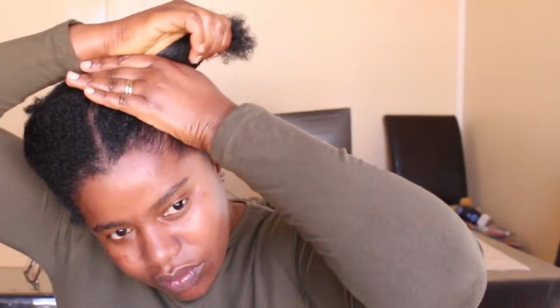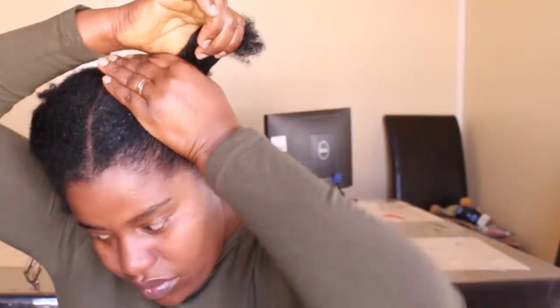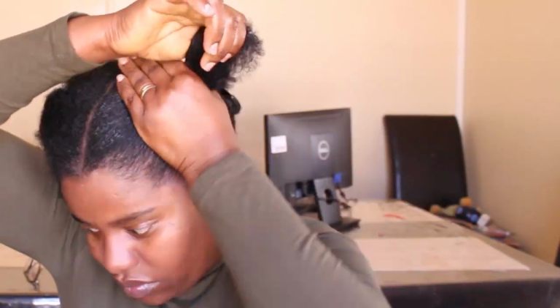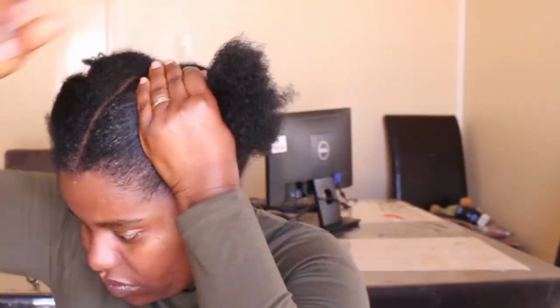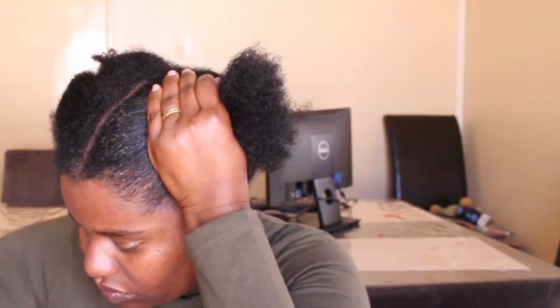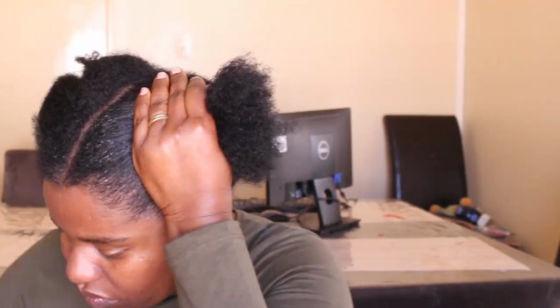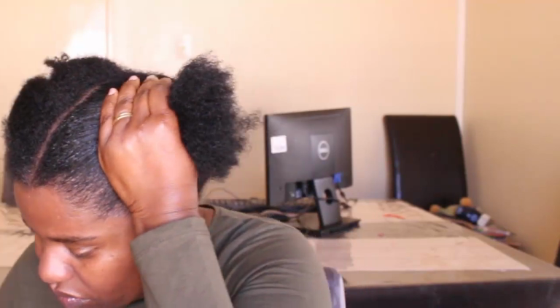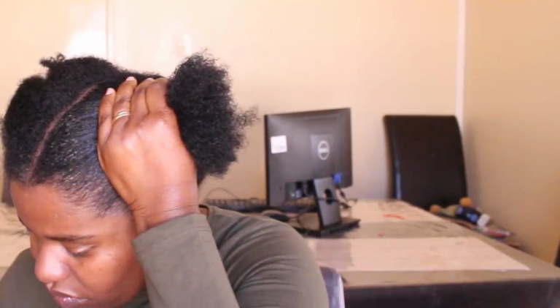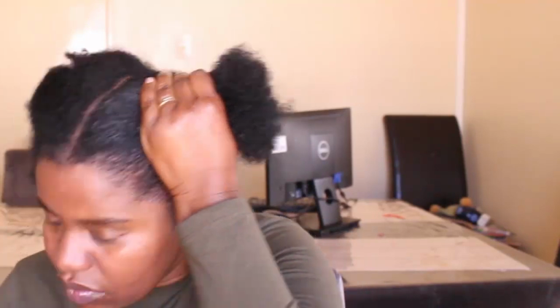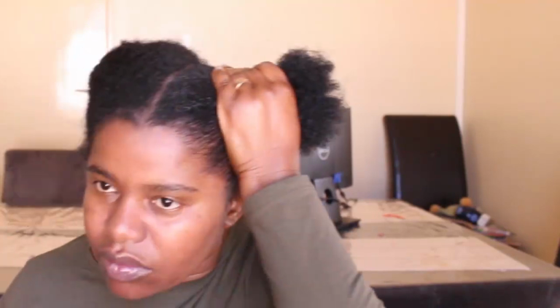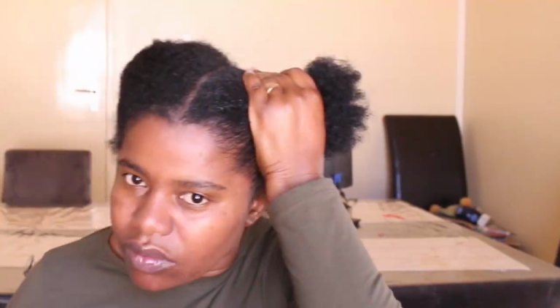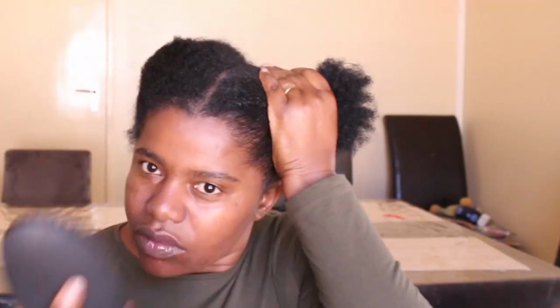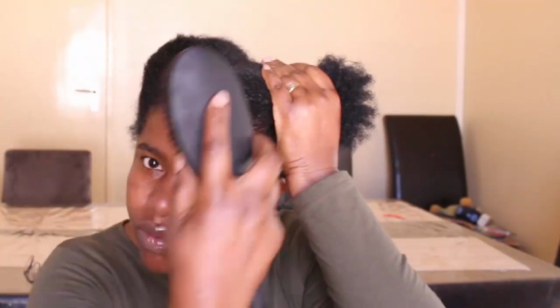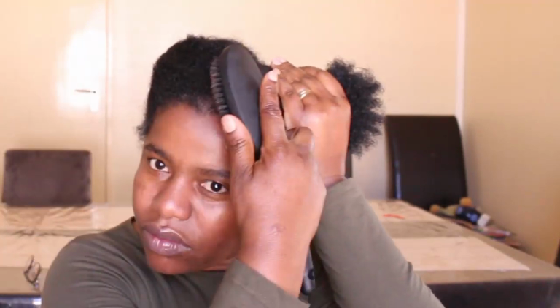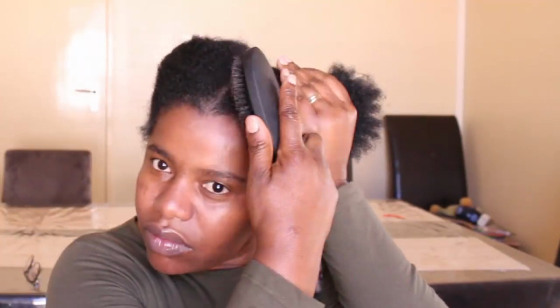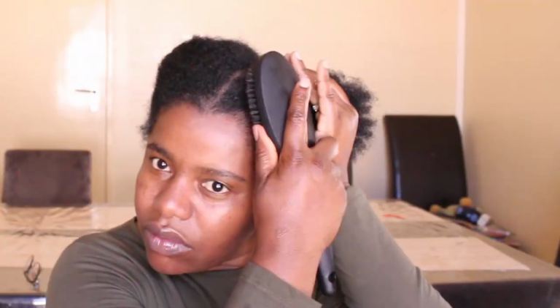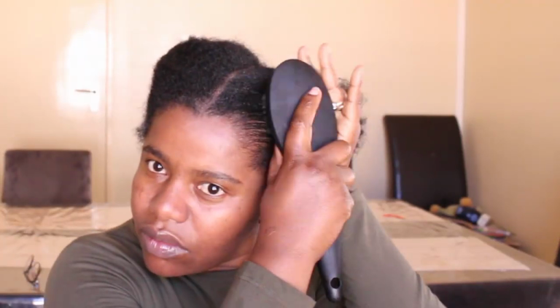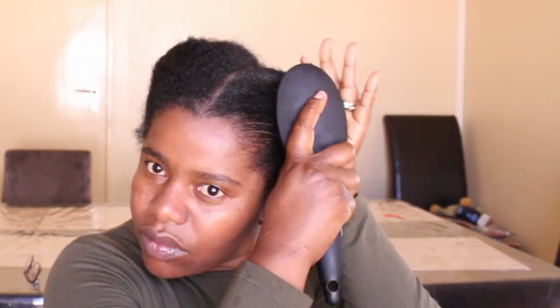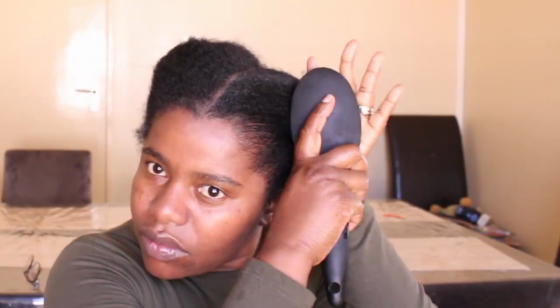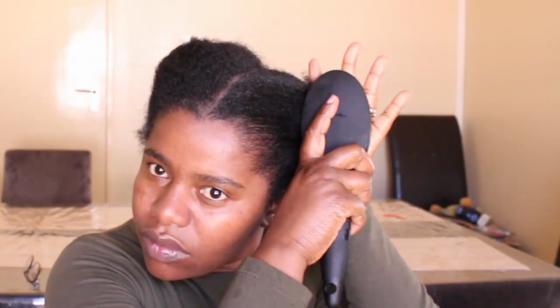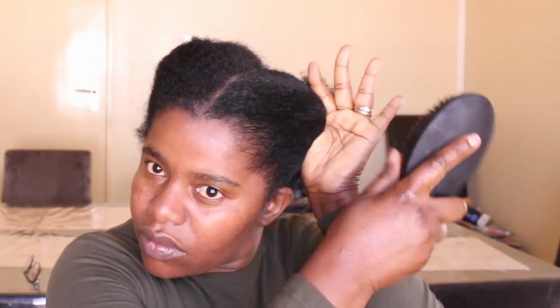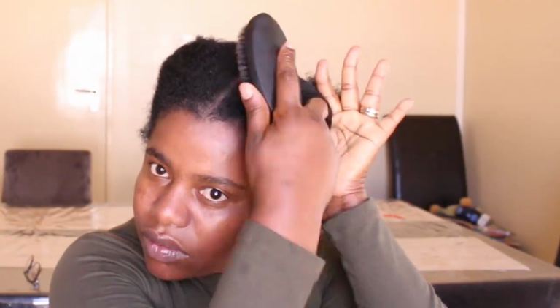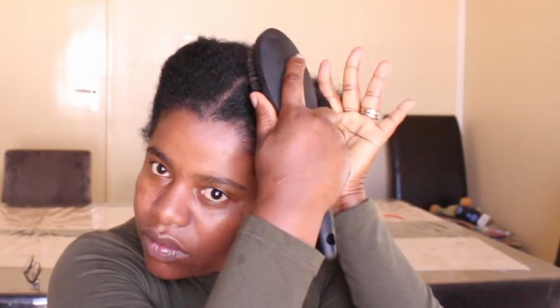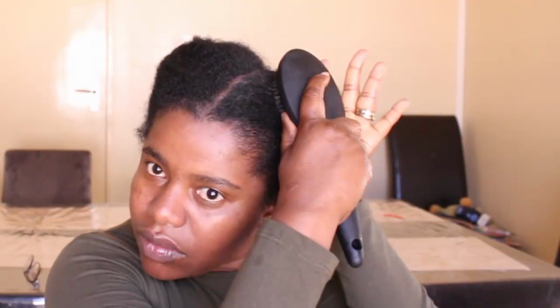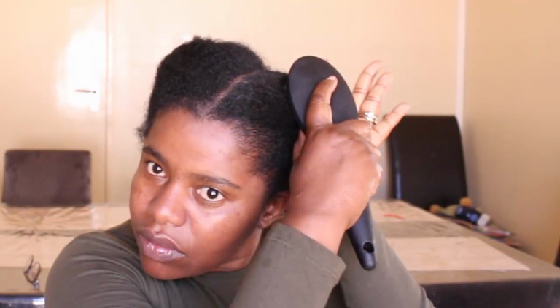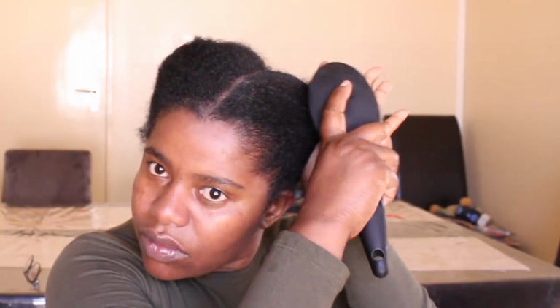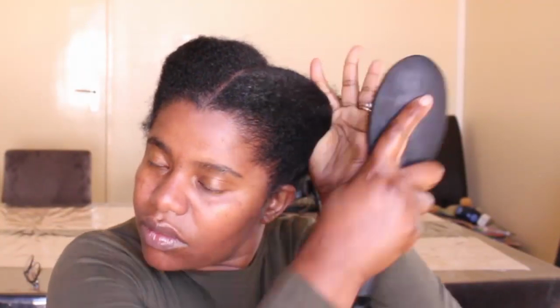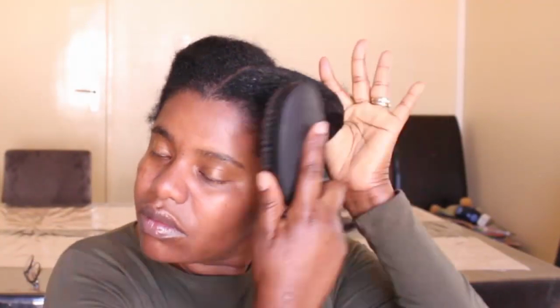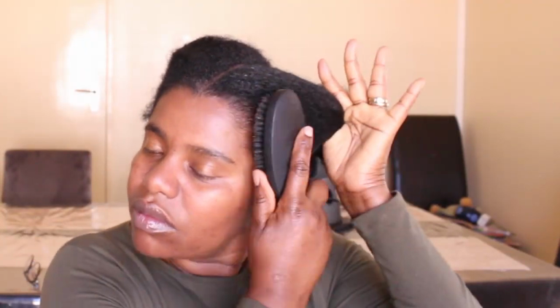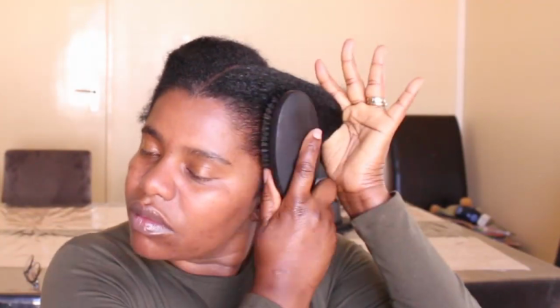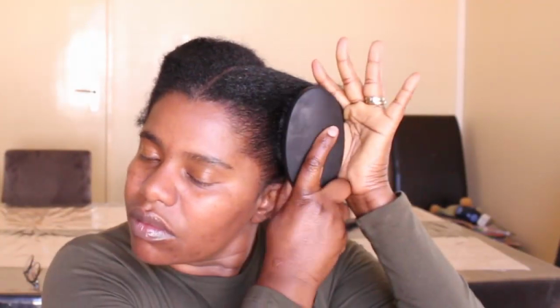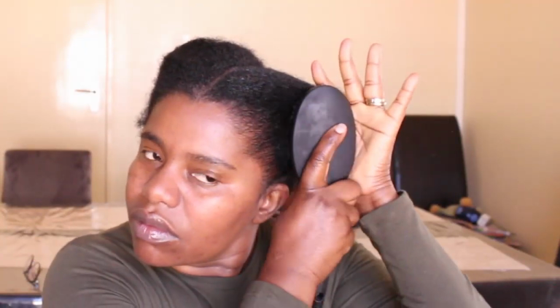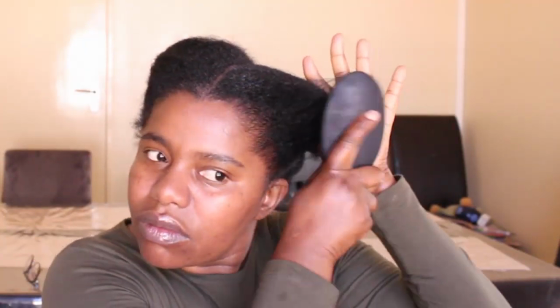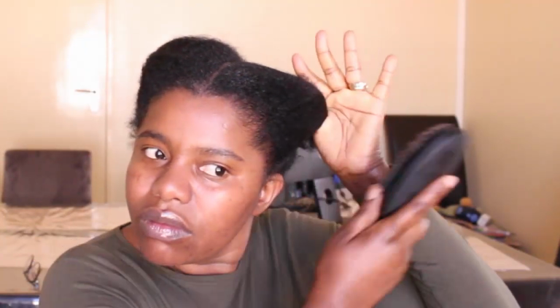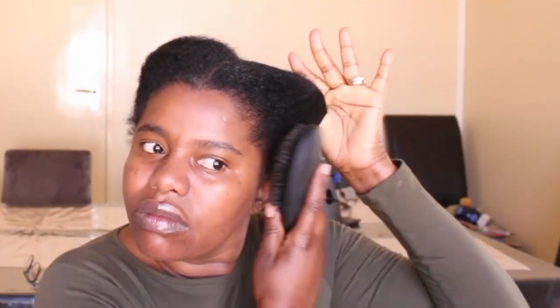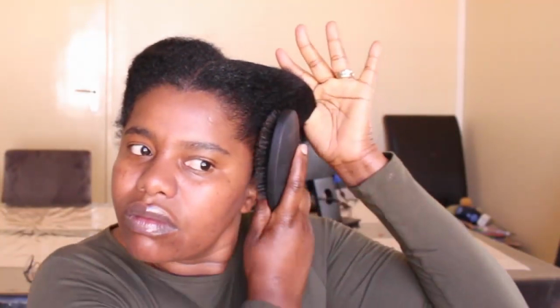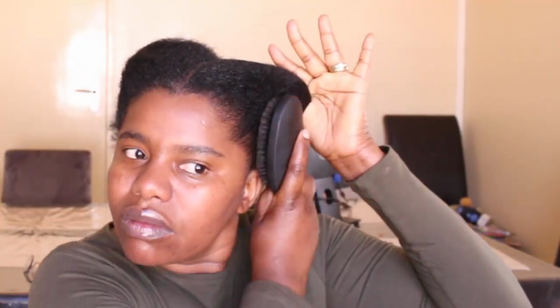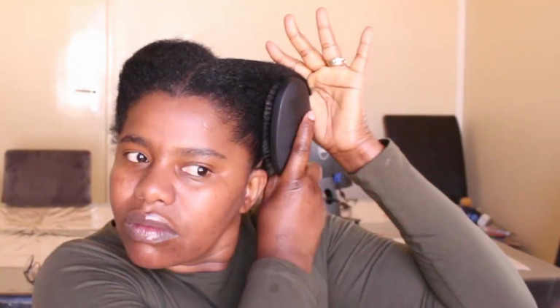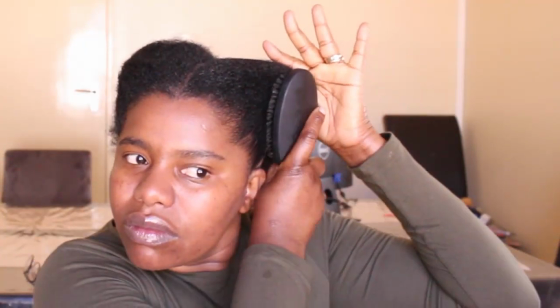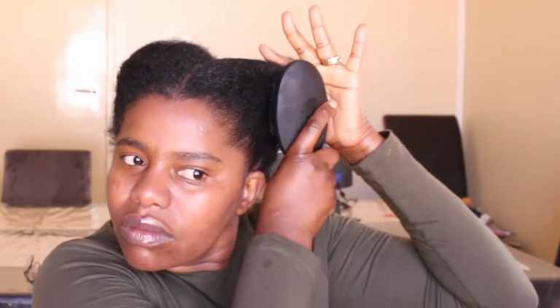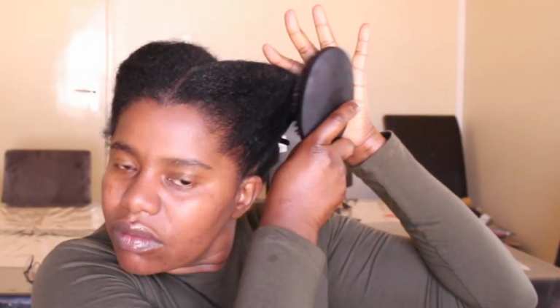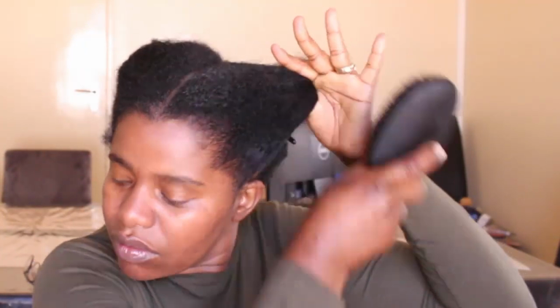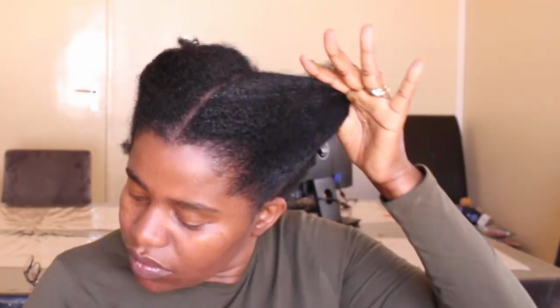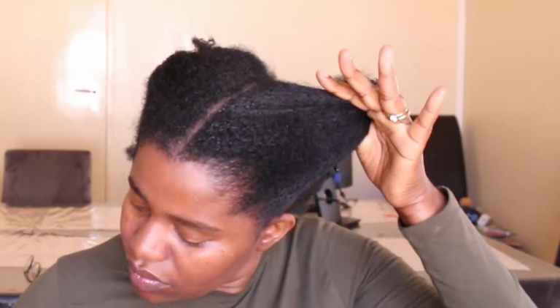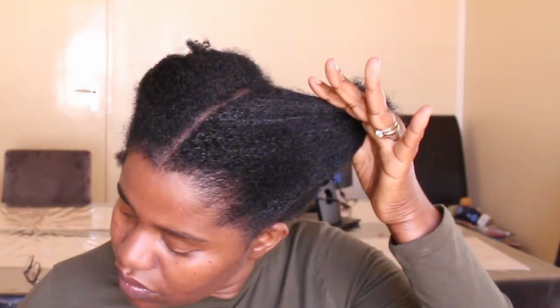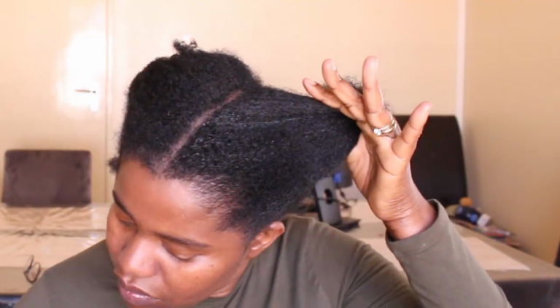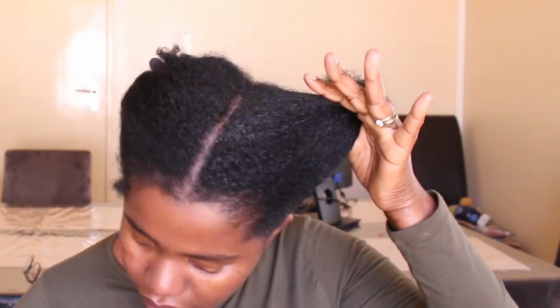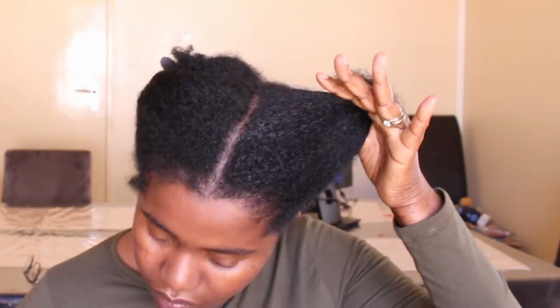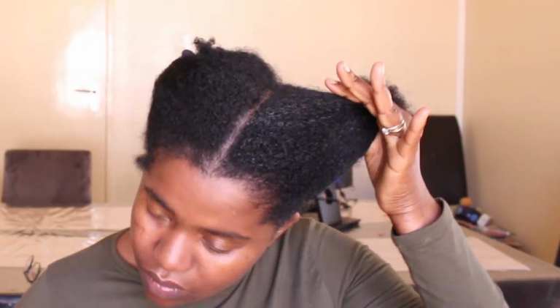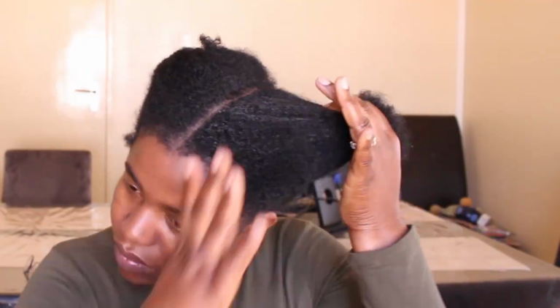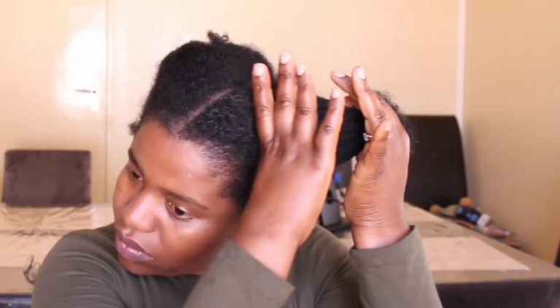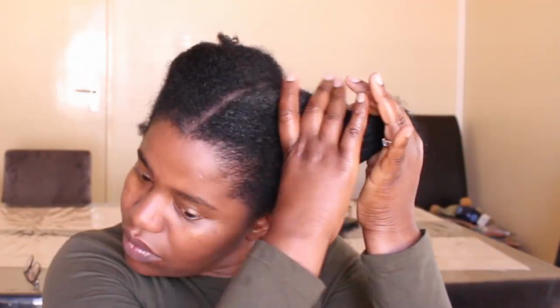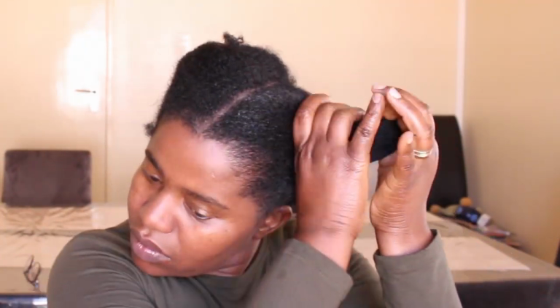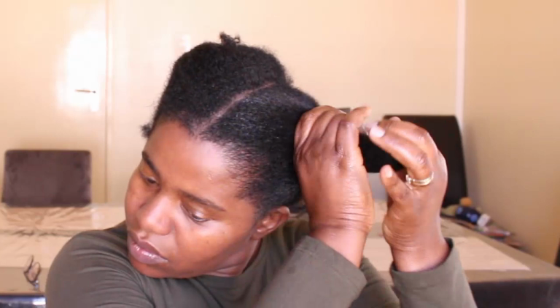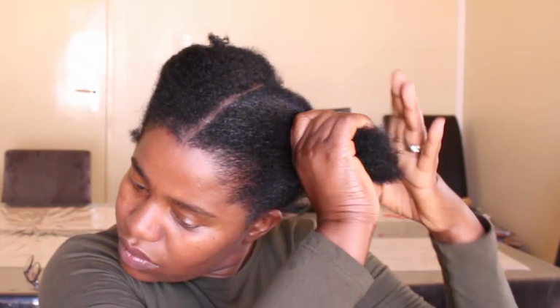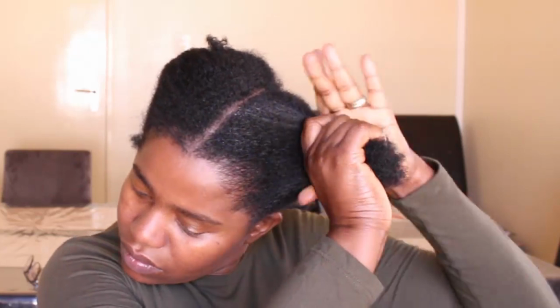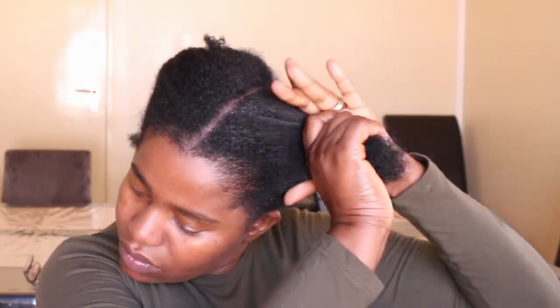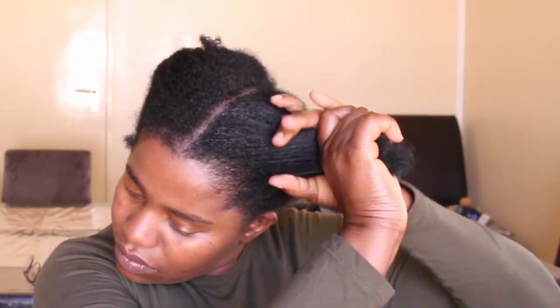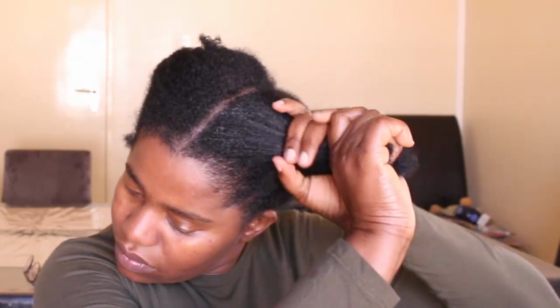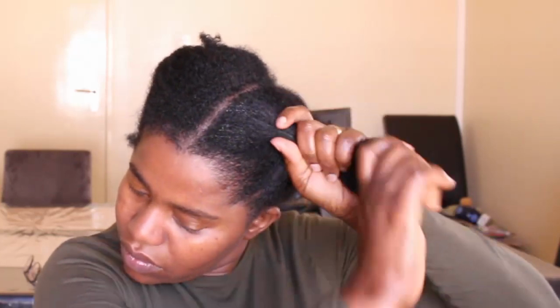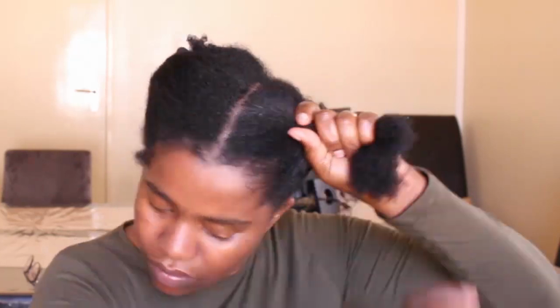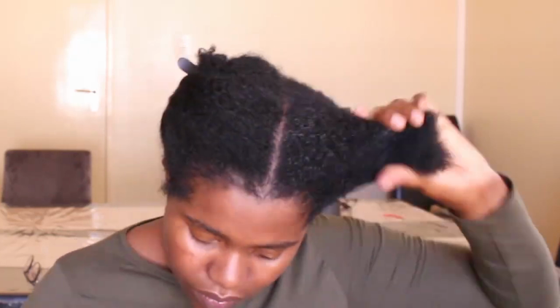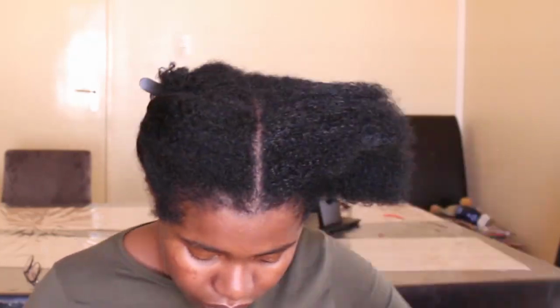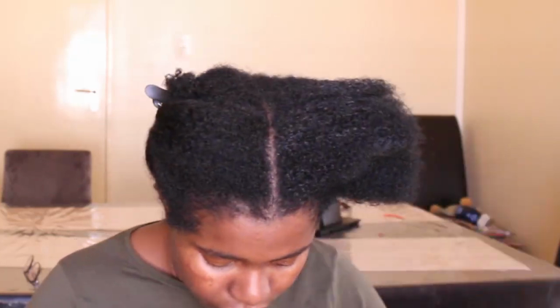I prefer not to use any gel on my ends when I don't have to. In this case I don't have to apply gel on them.